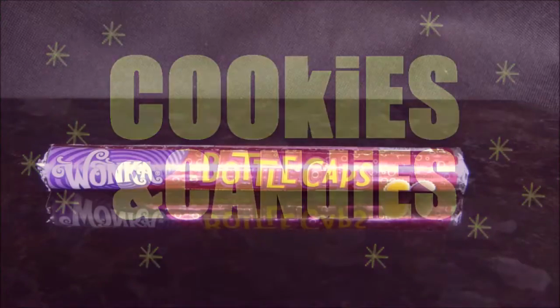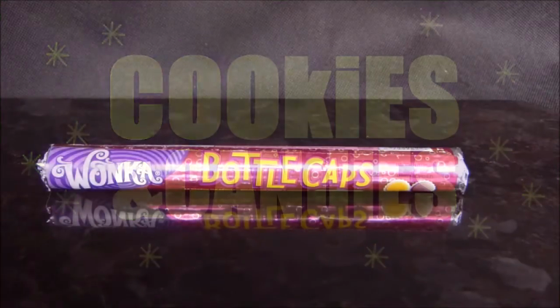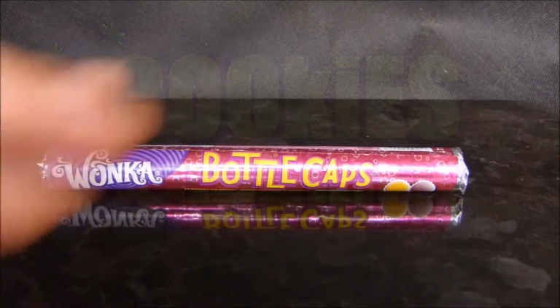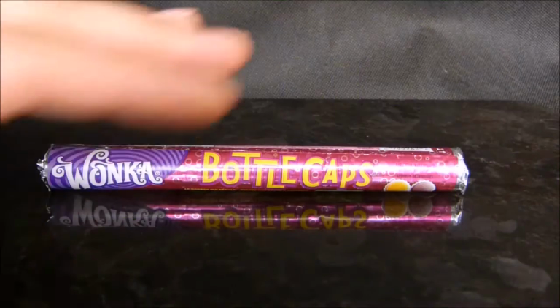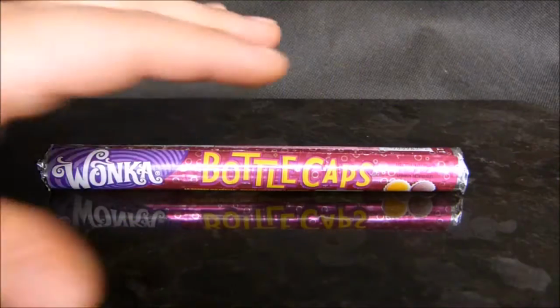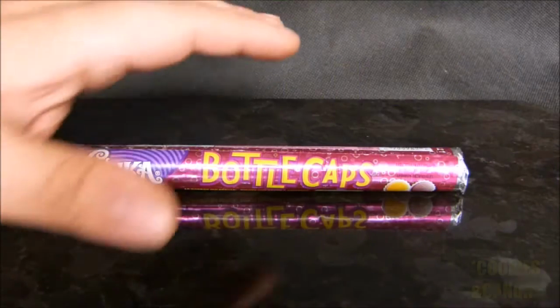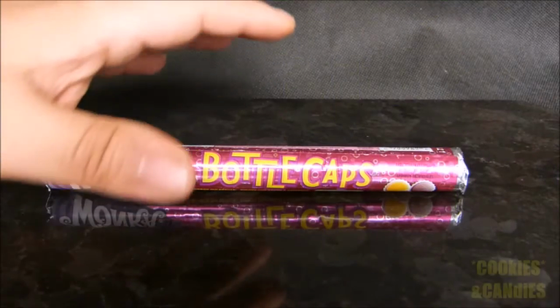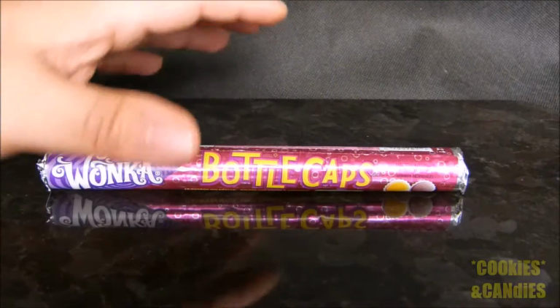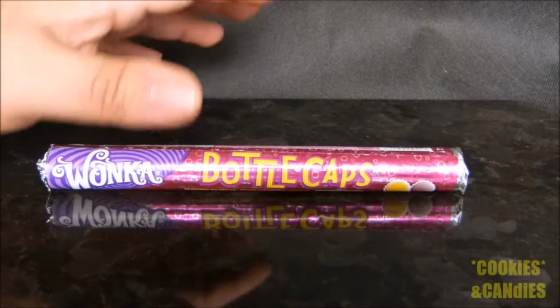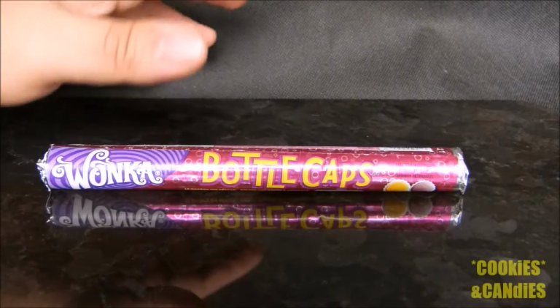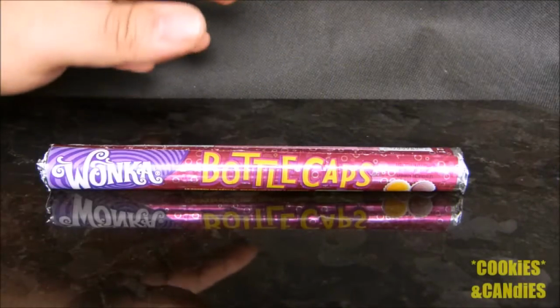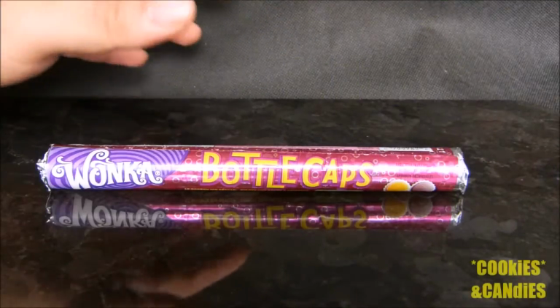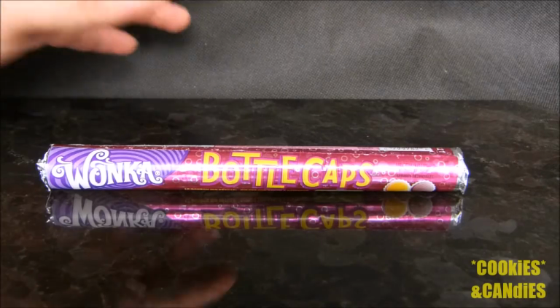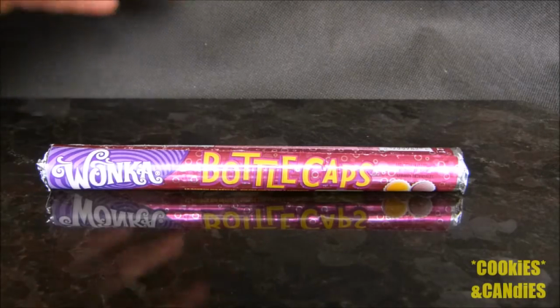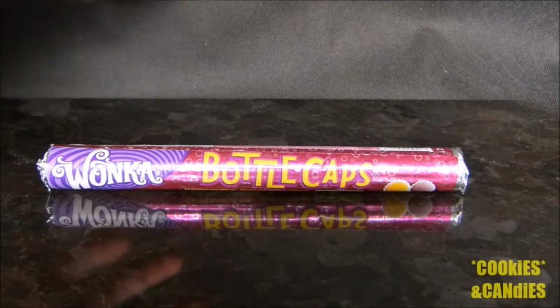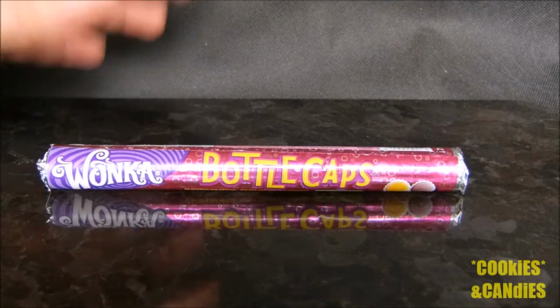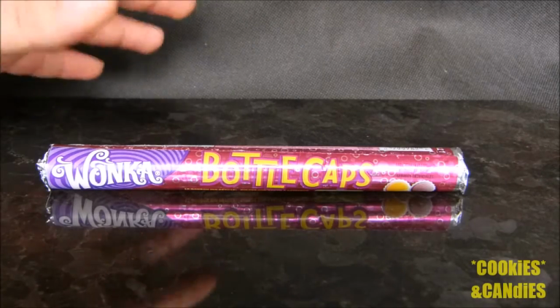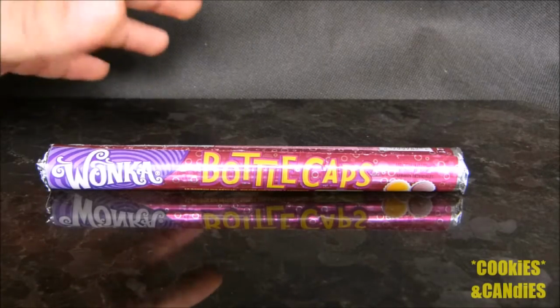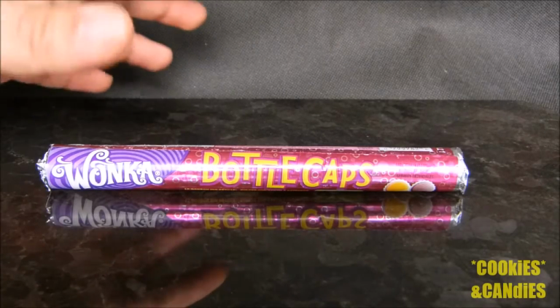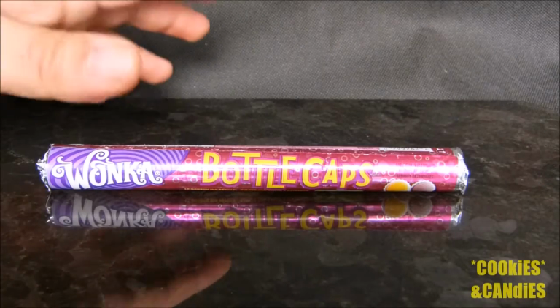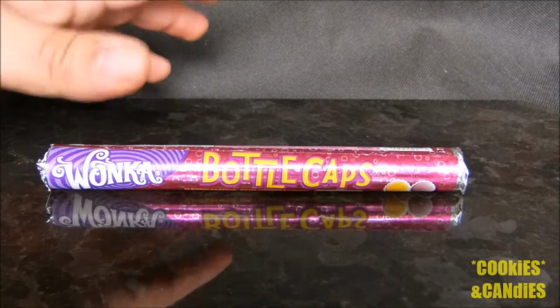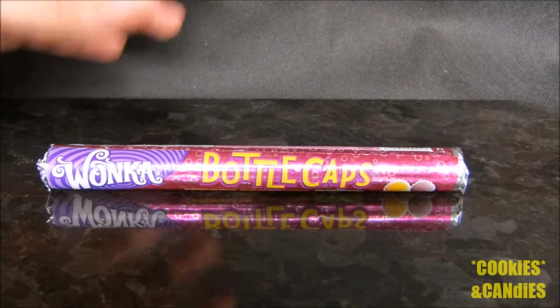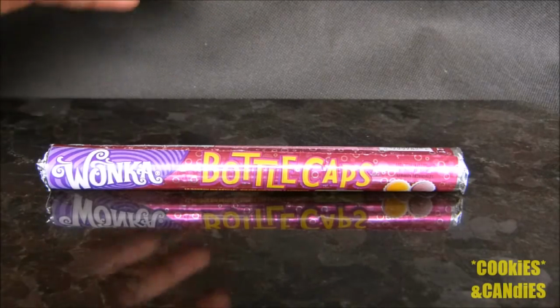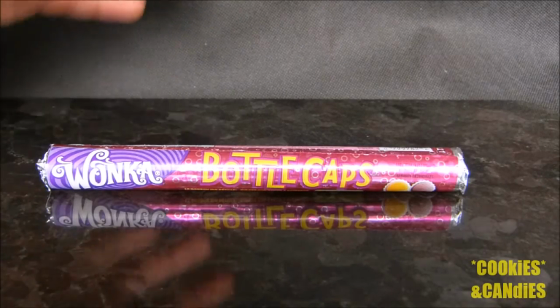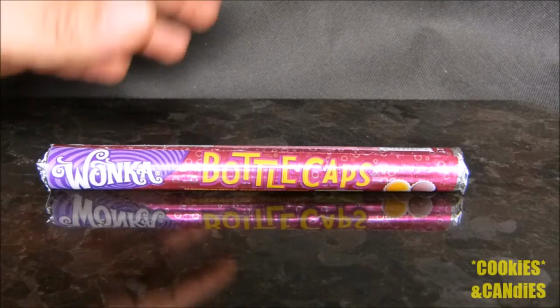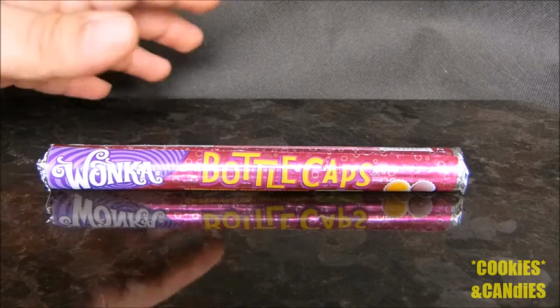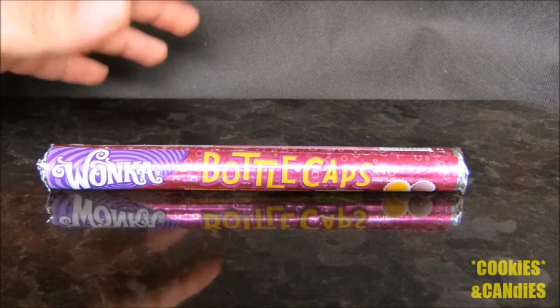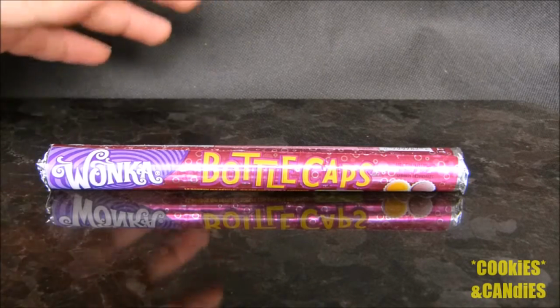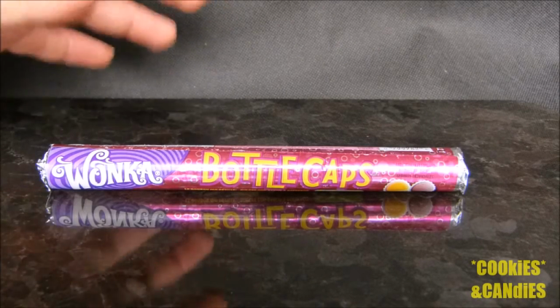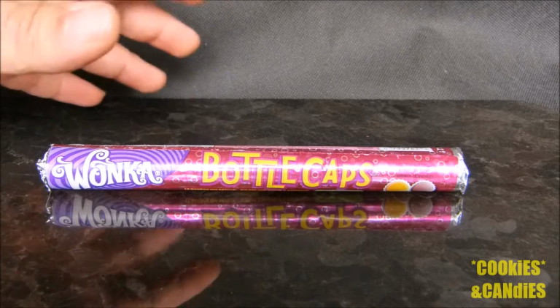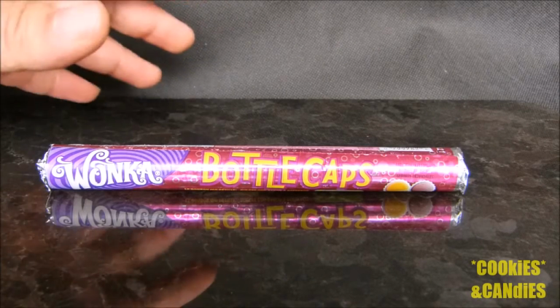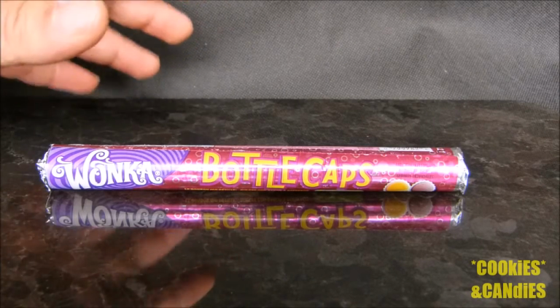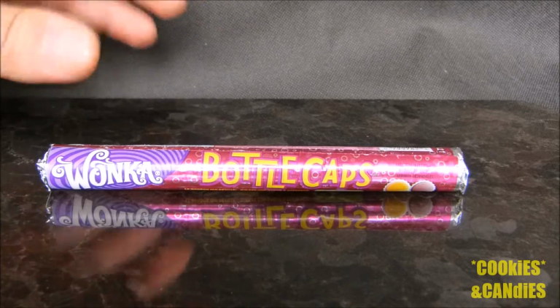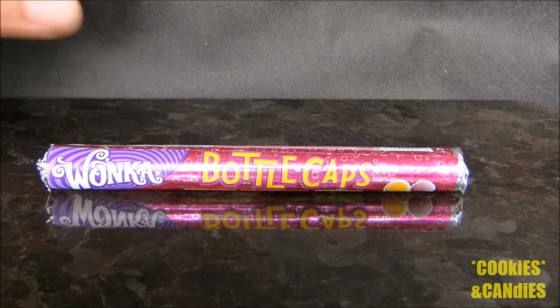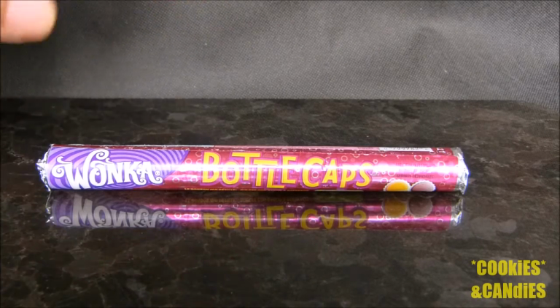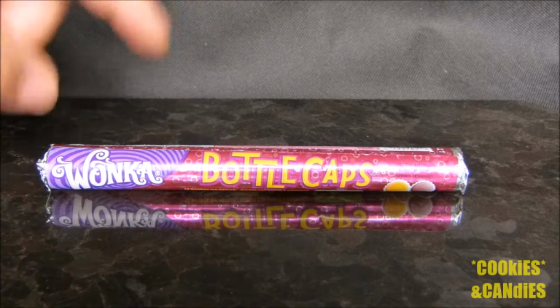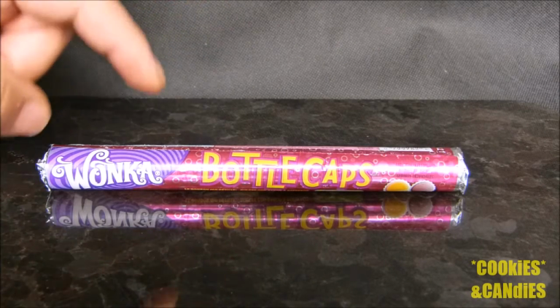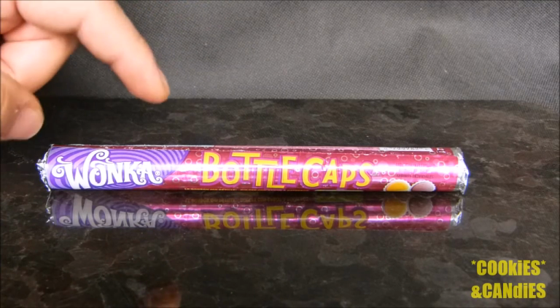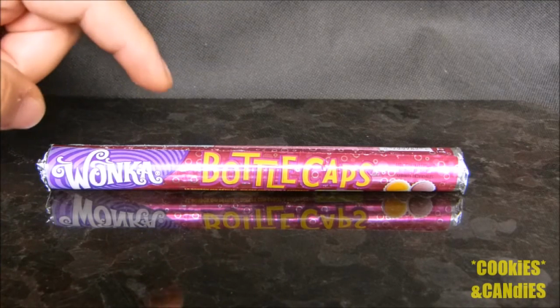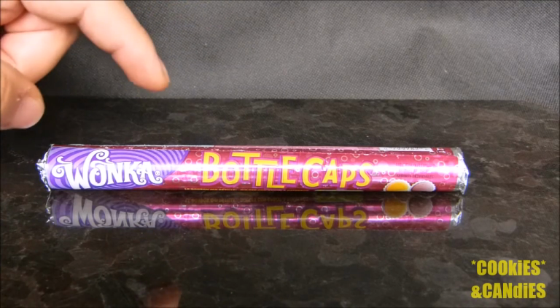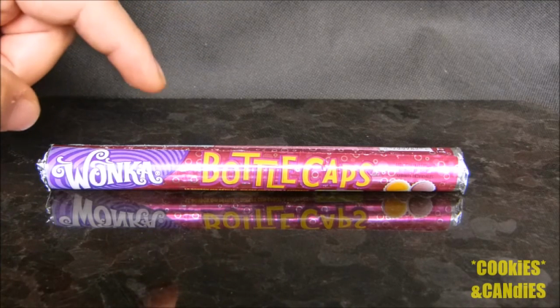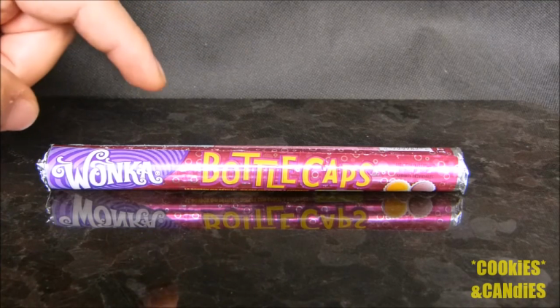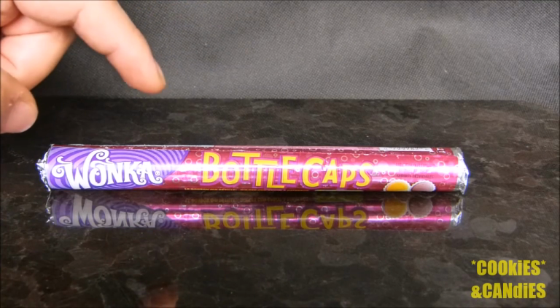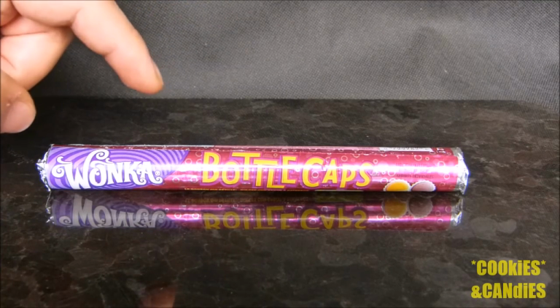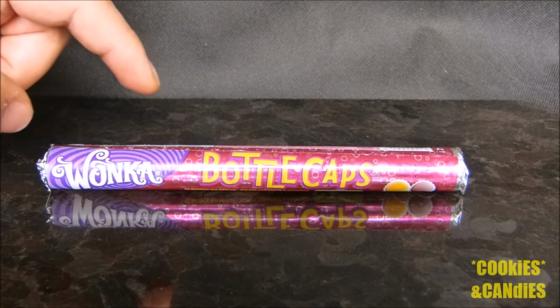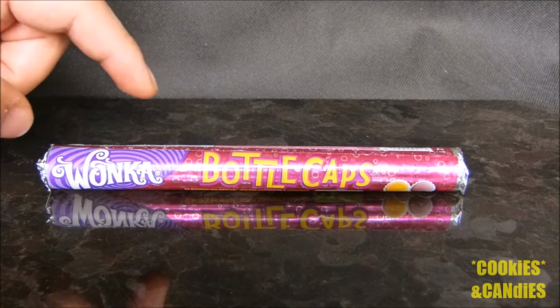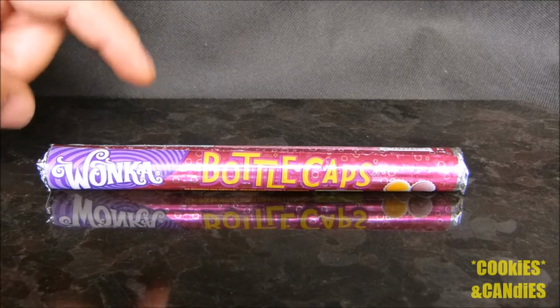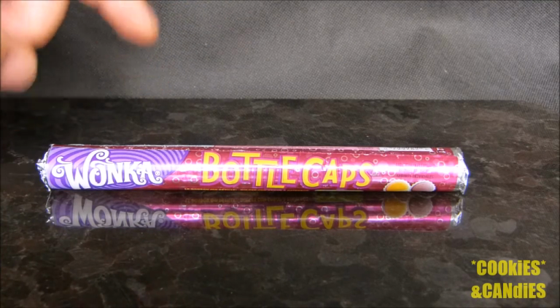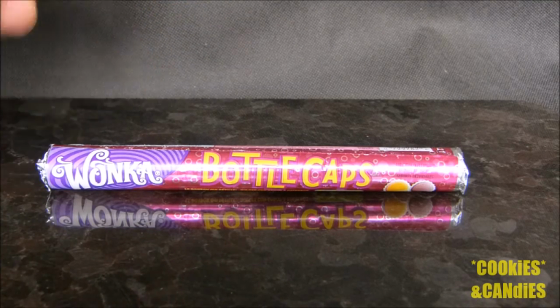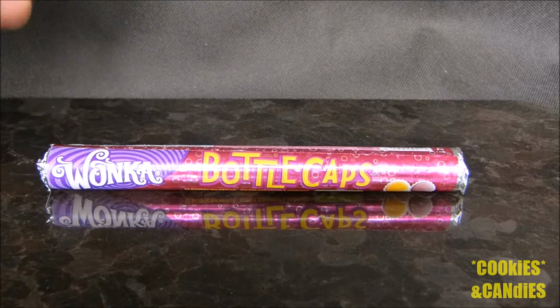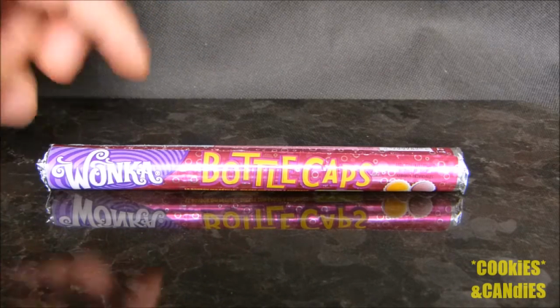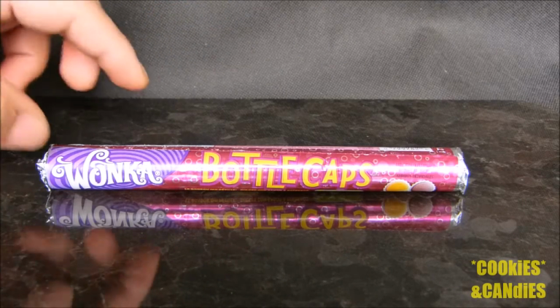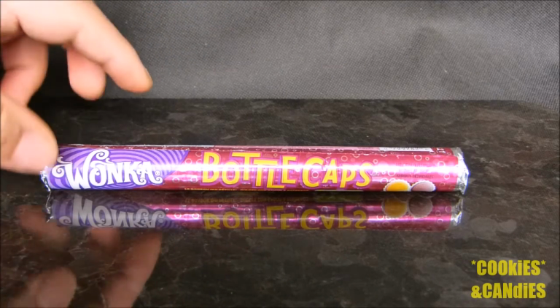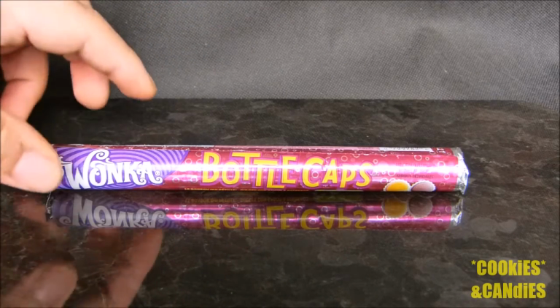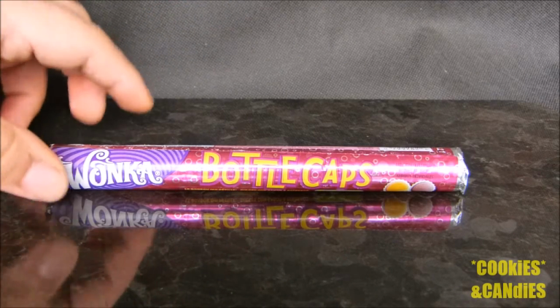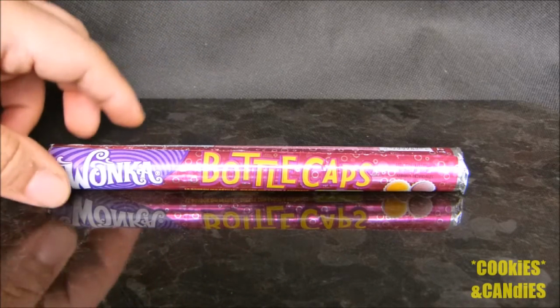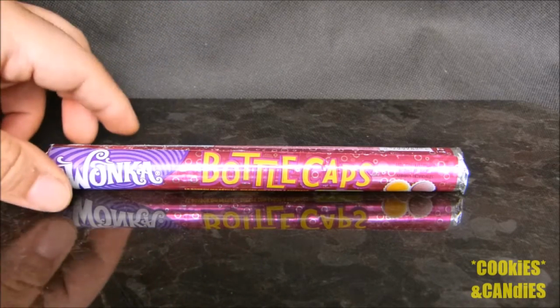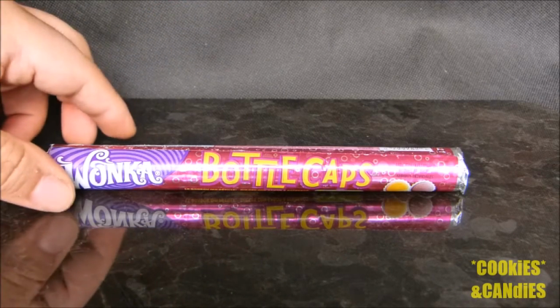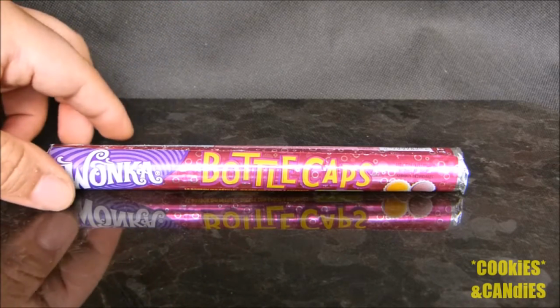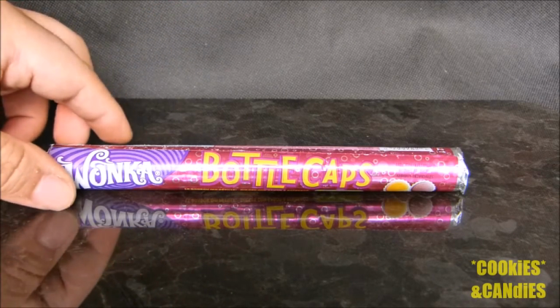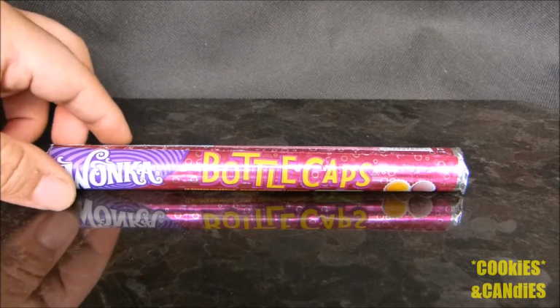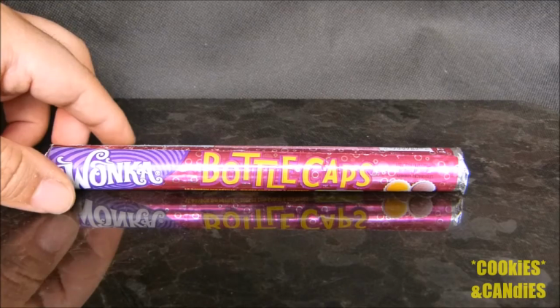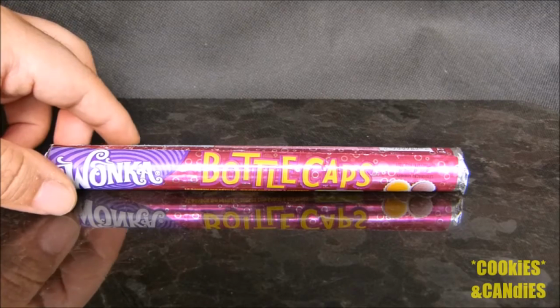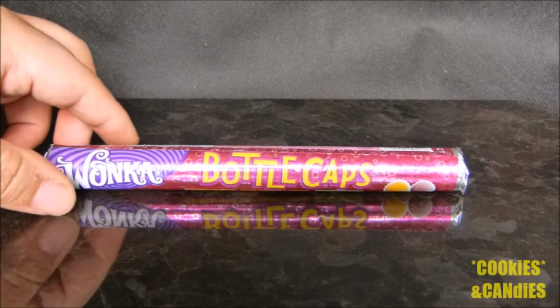Hello everyone and welcome back to the Cookies and Candies channel. Today I'm going to be taking a look at Willy Wonka Bottle Caps.